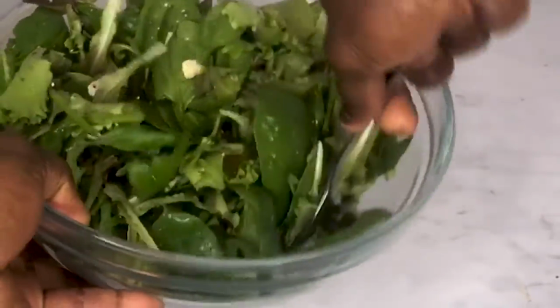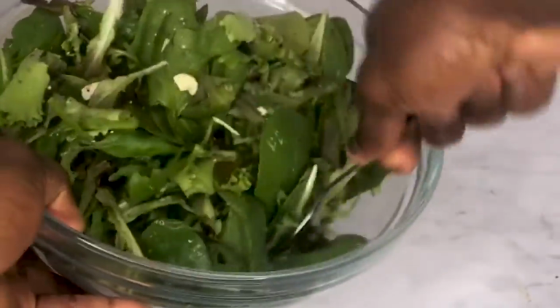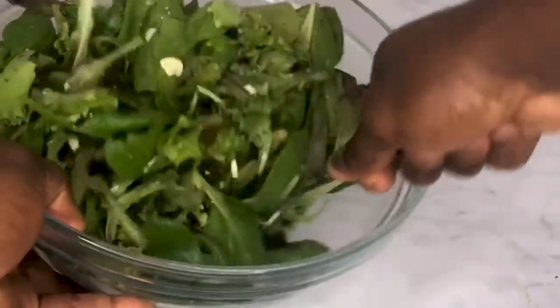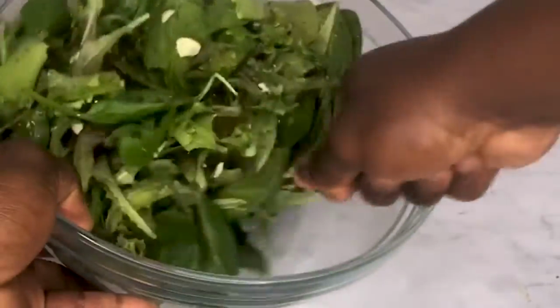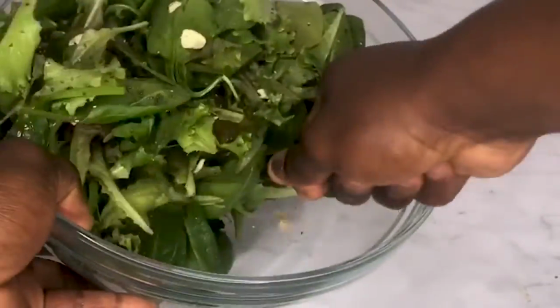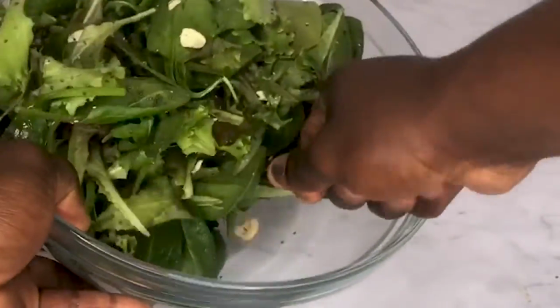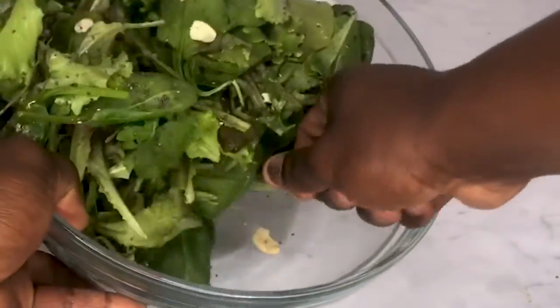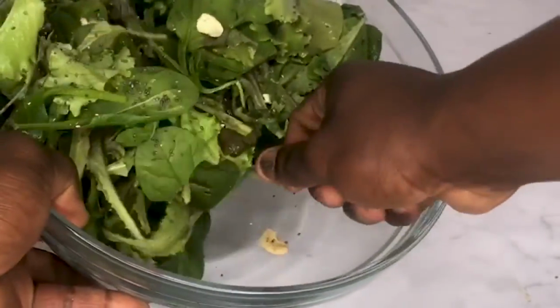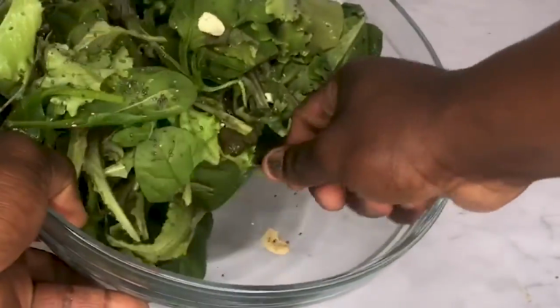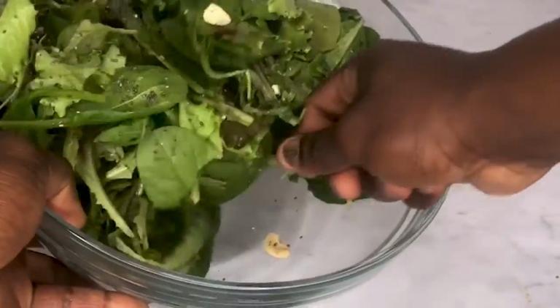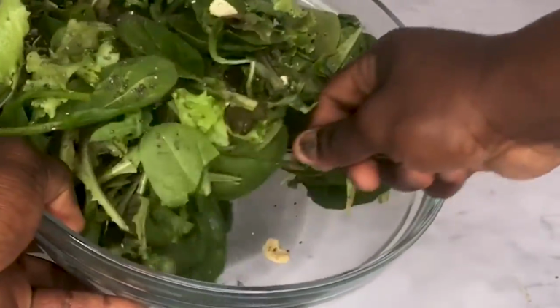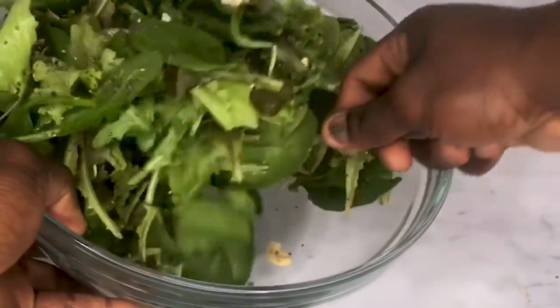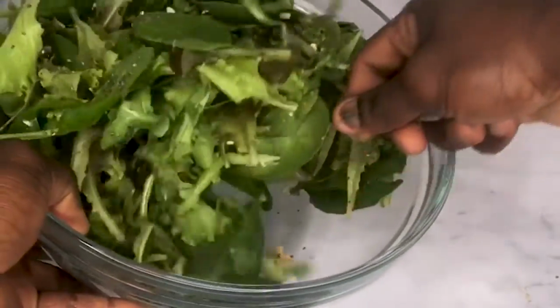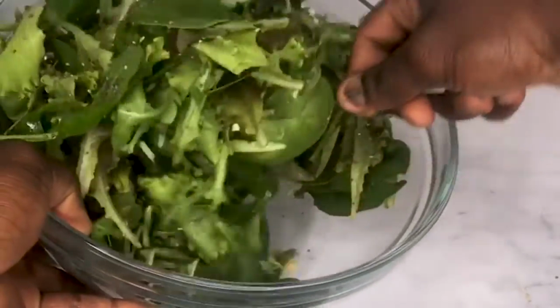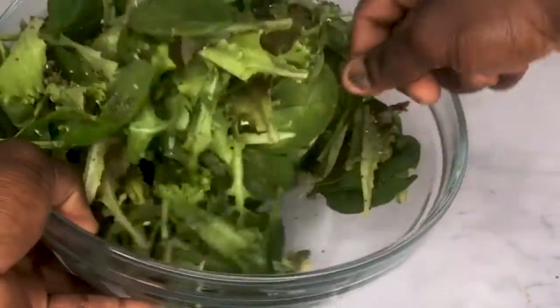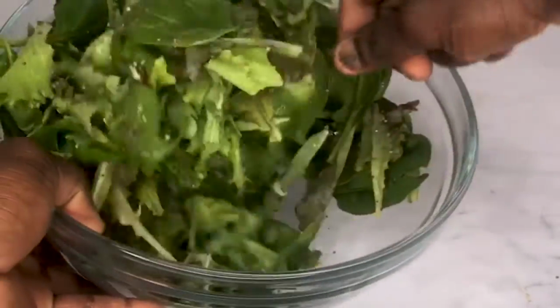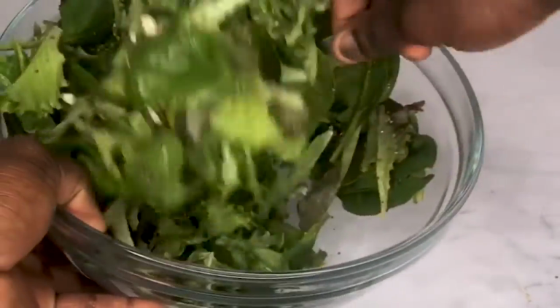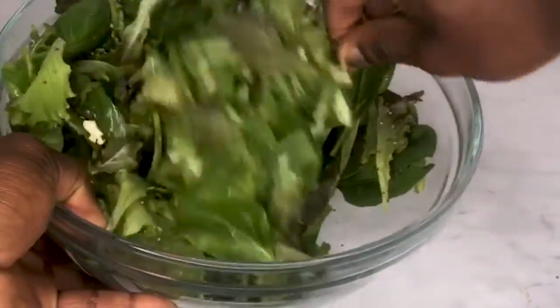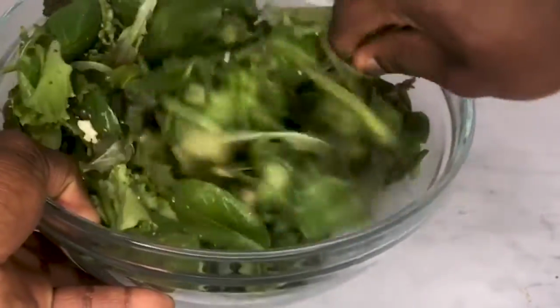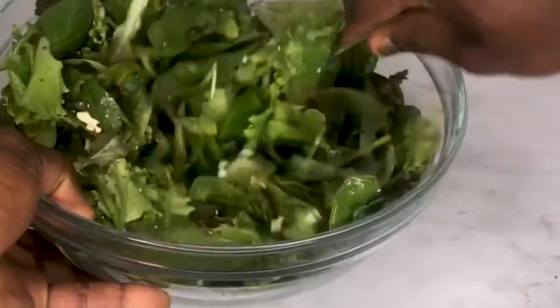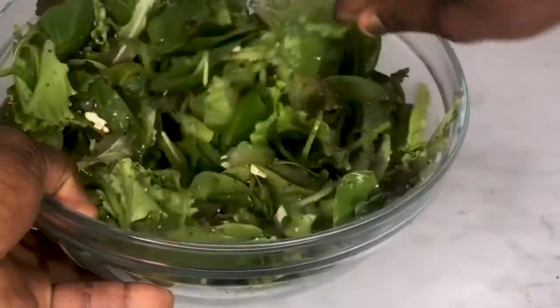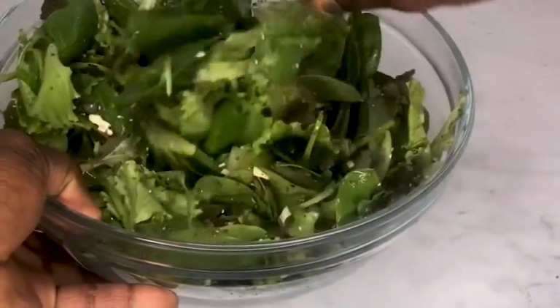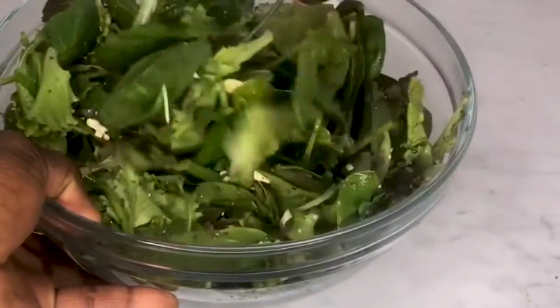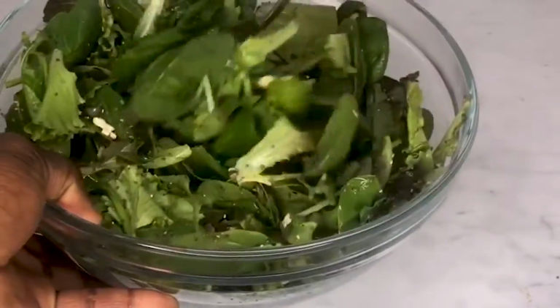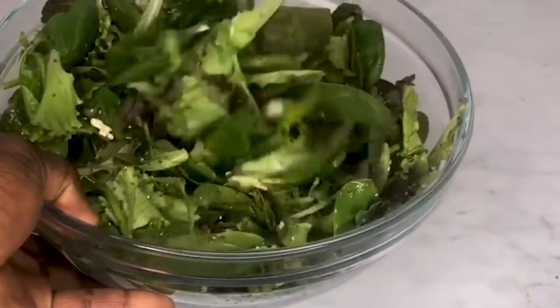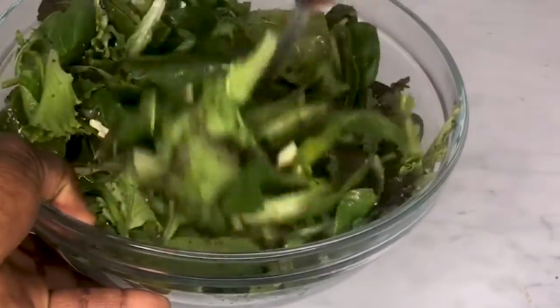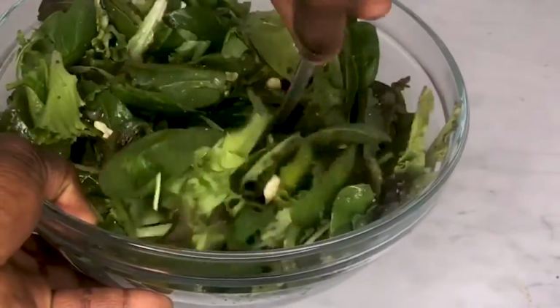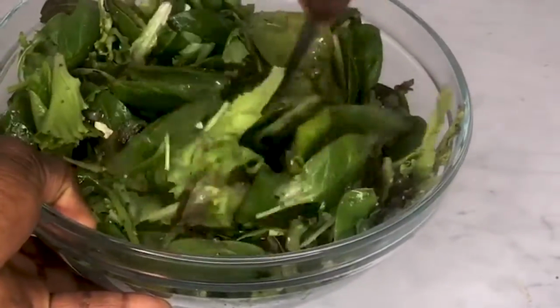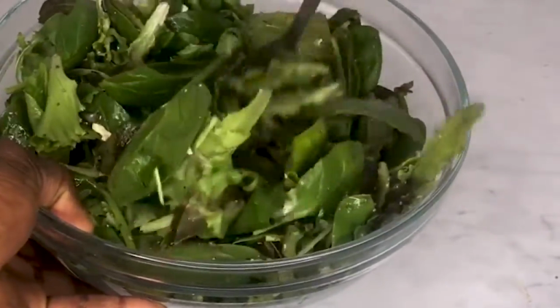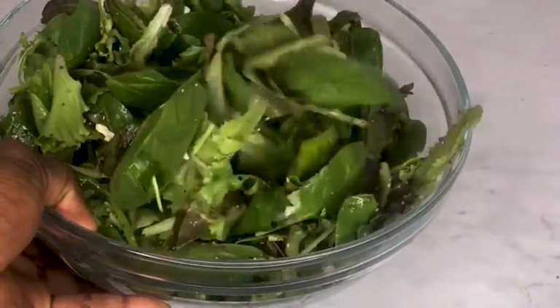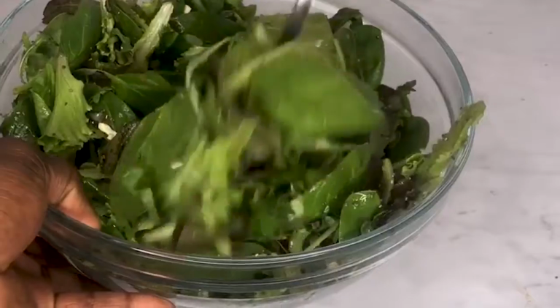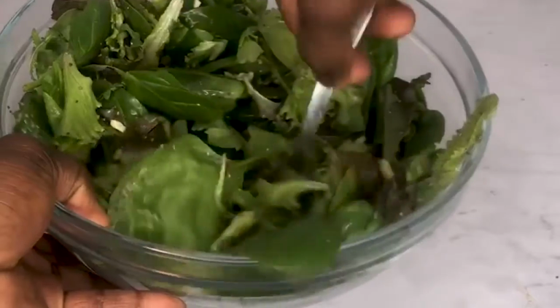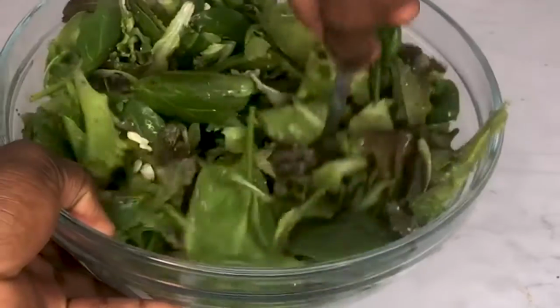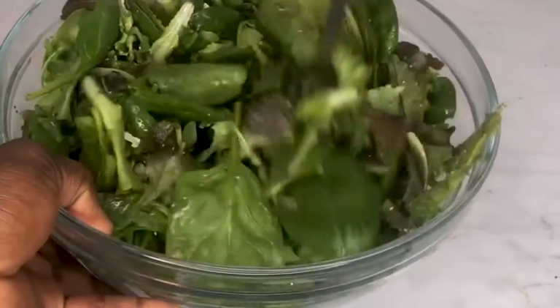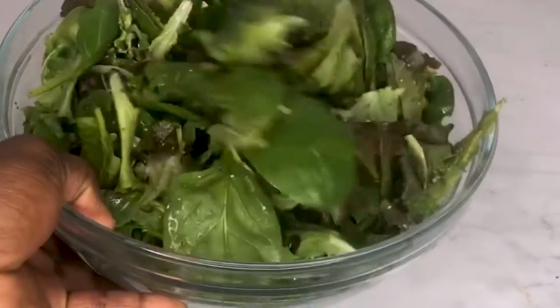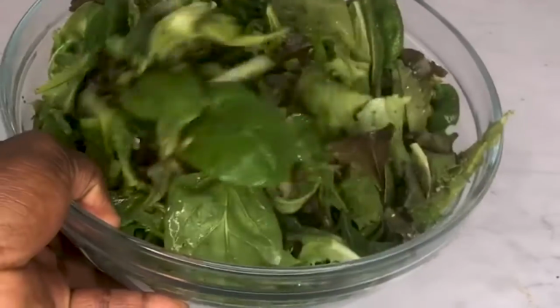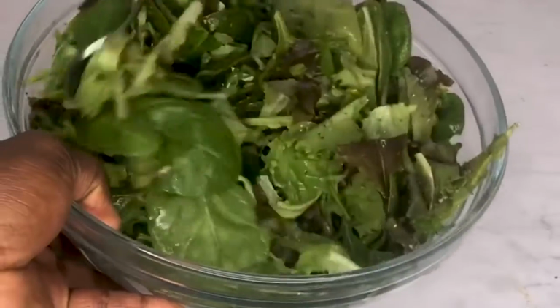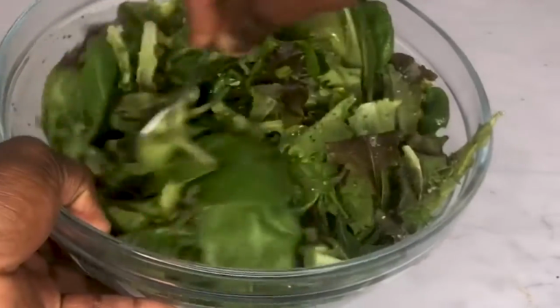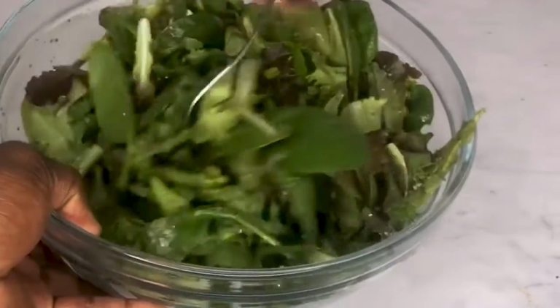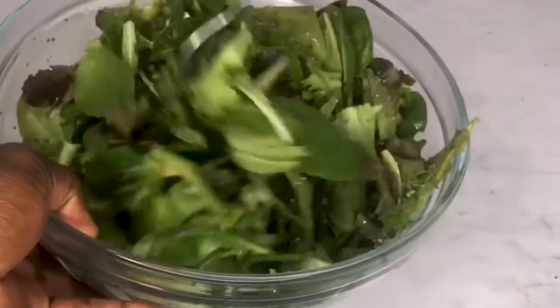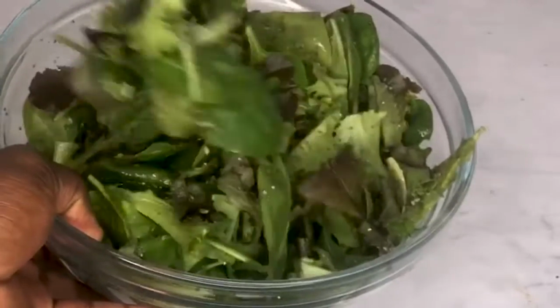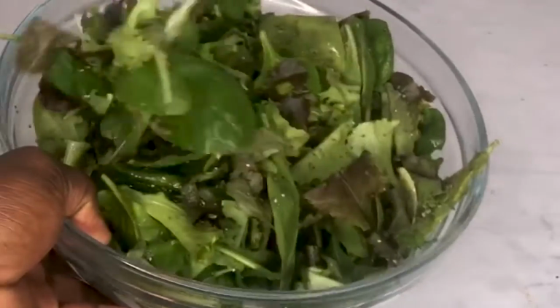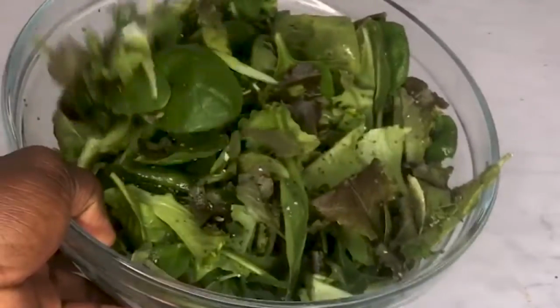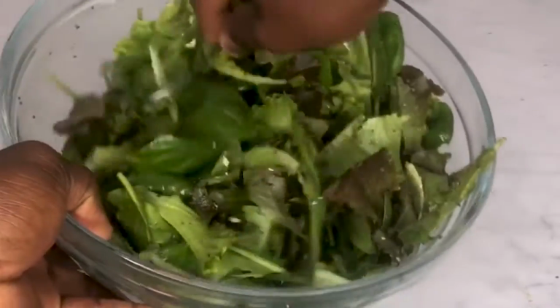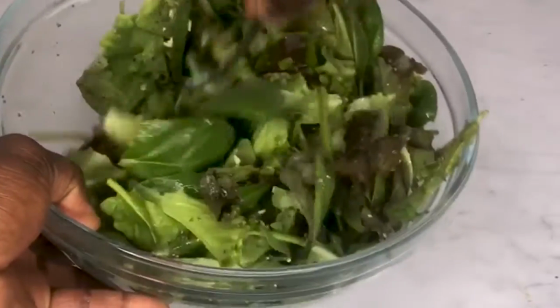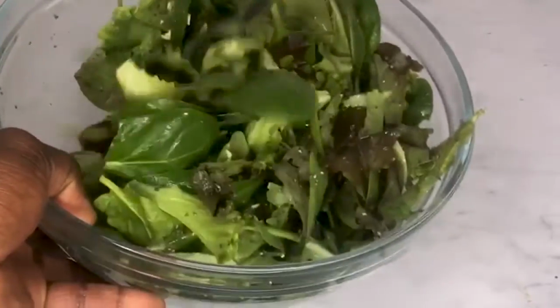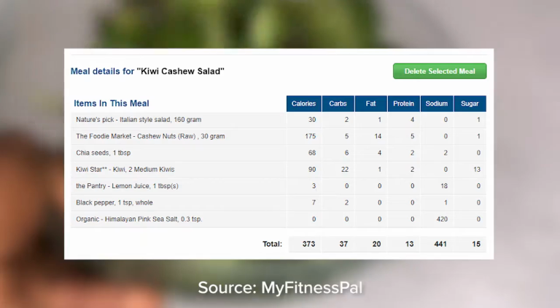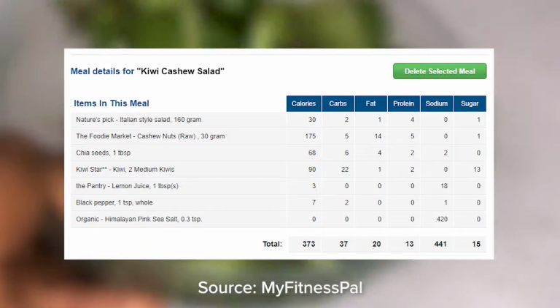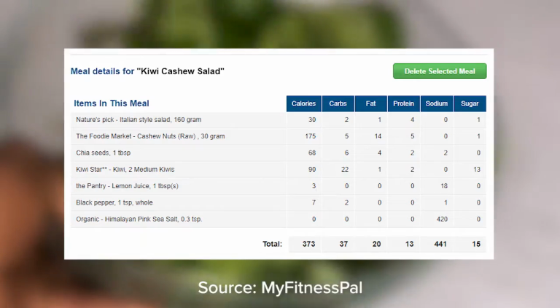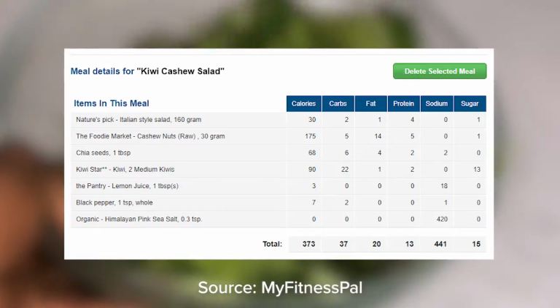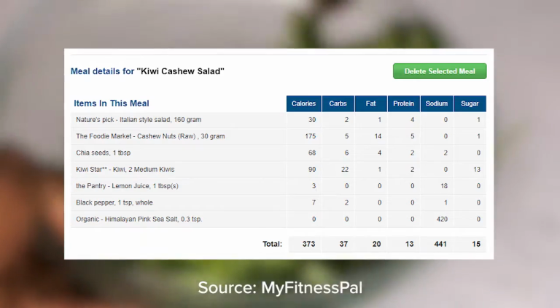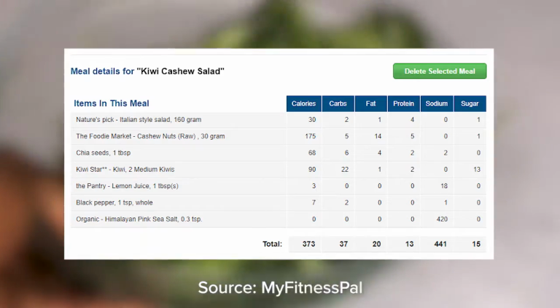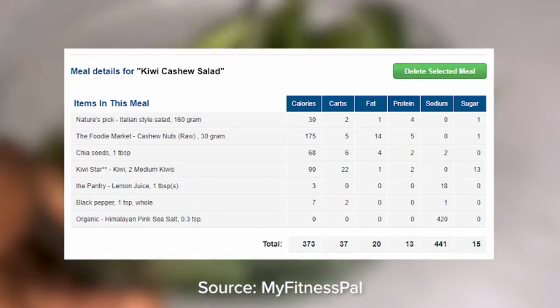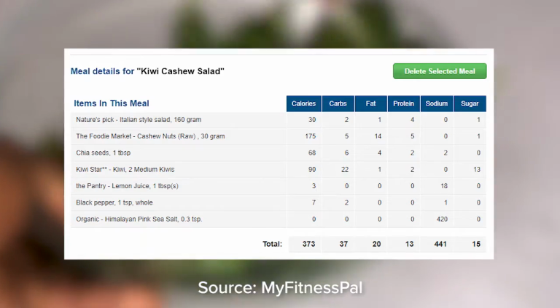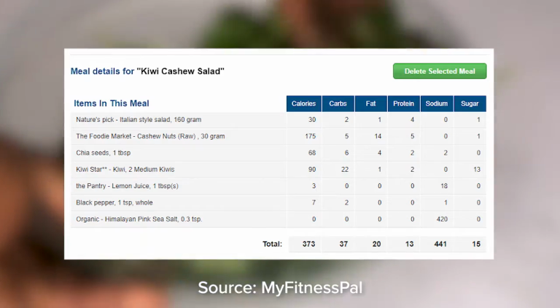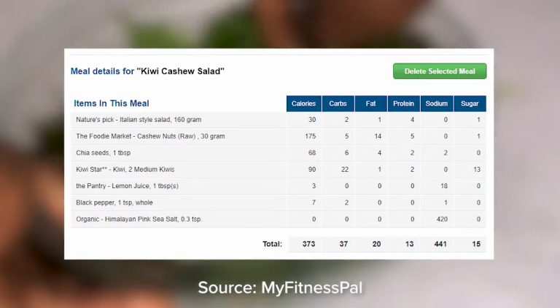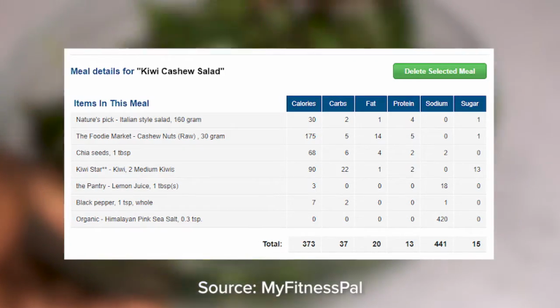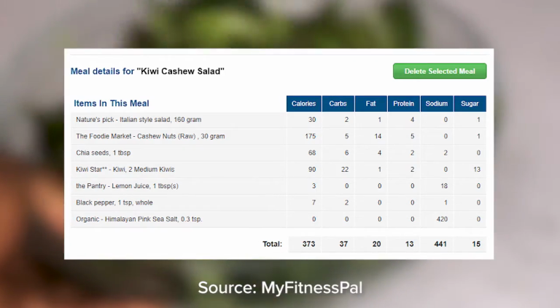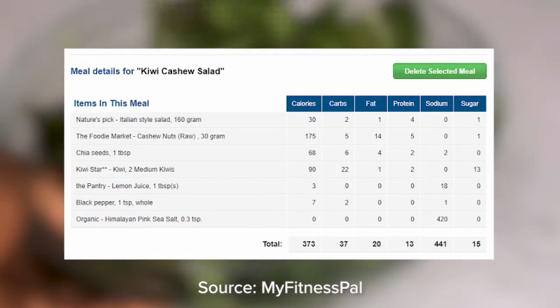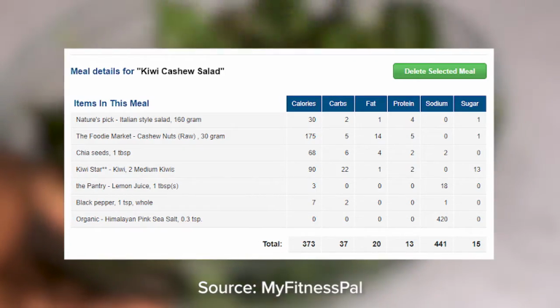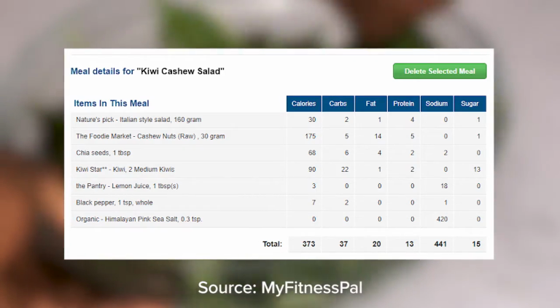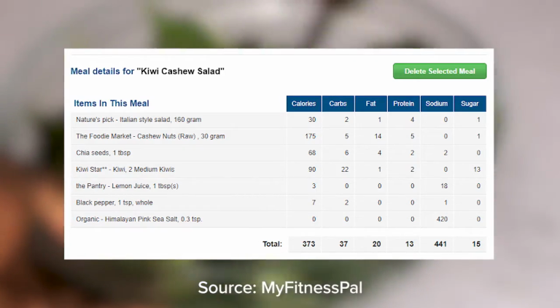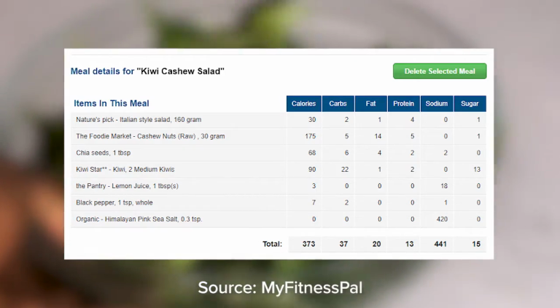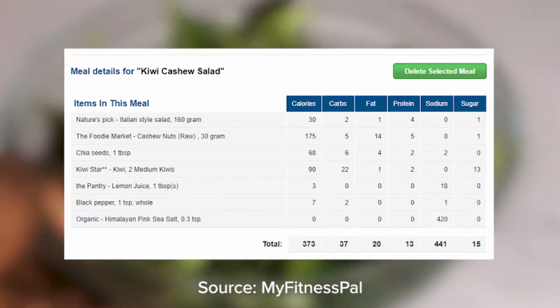Can you imagine? This giant bowl of salad is just around 373 calories.